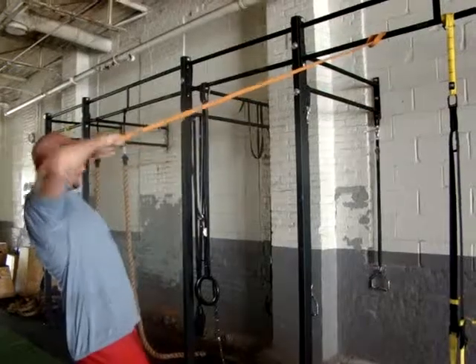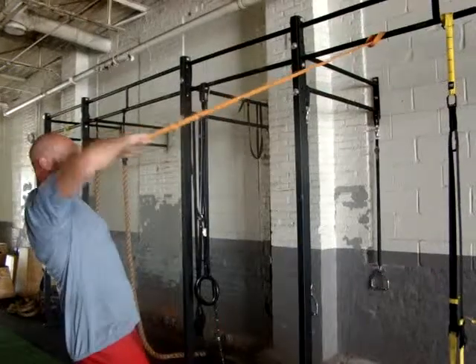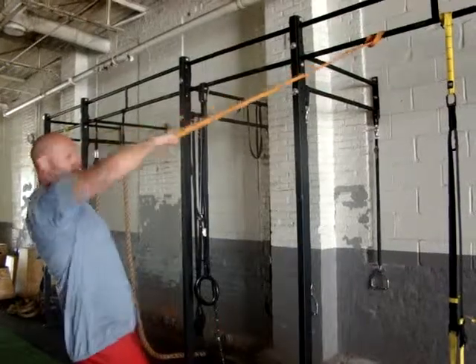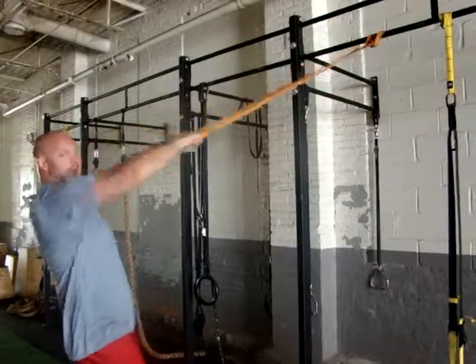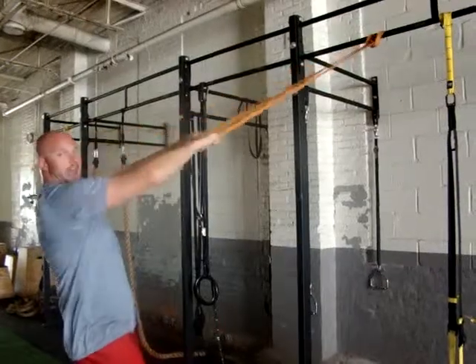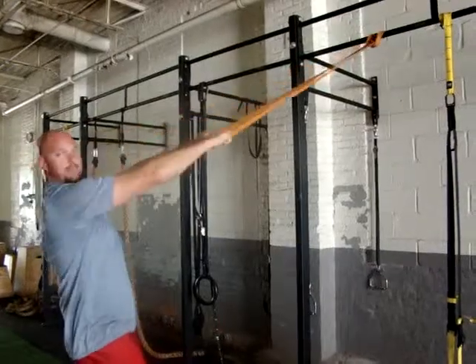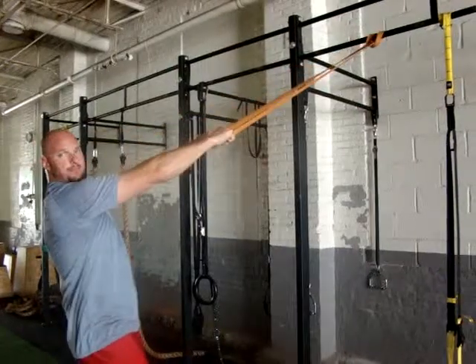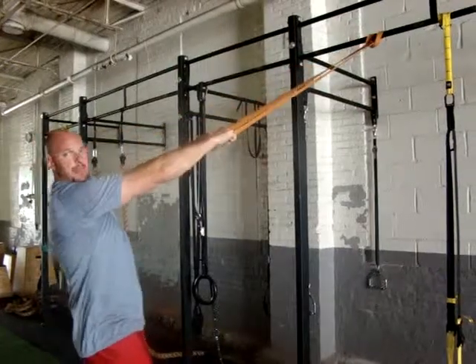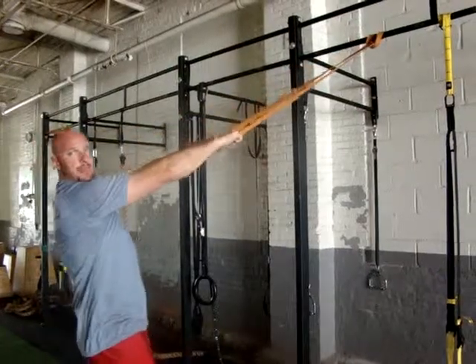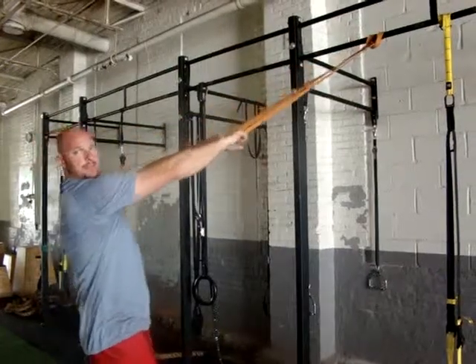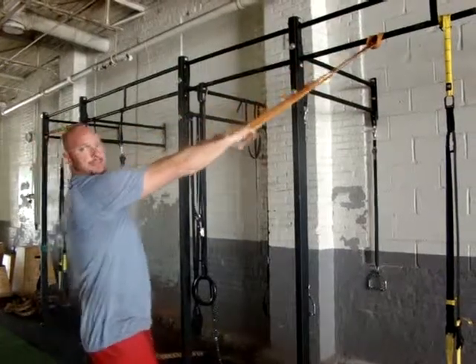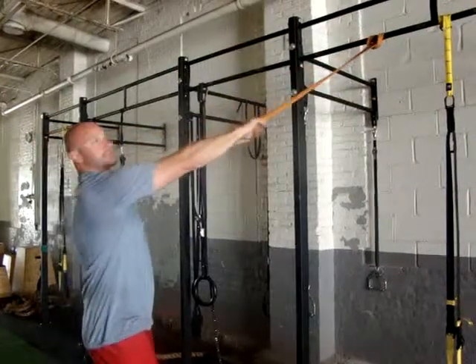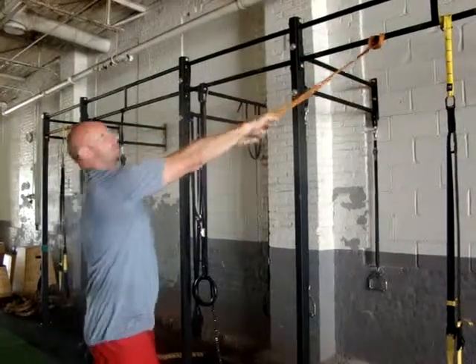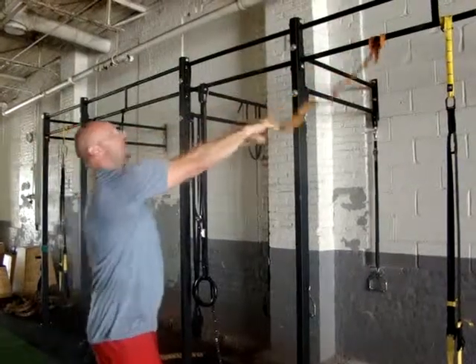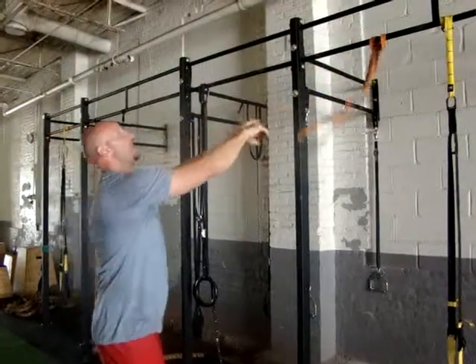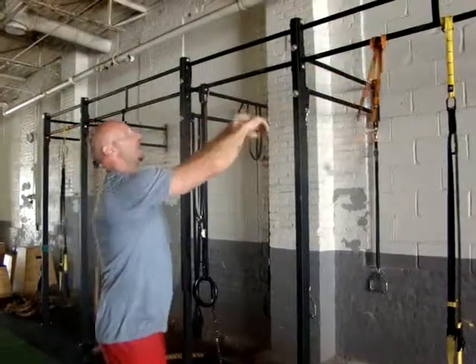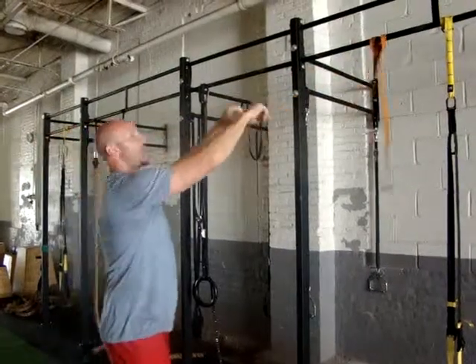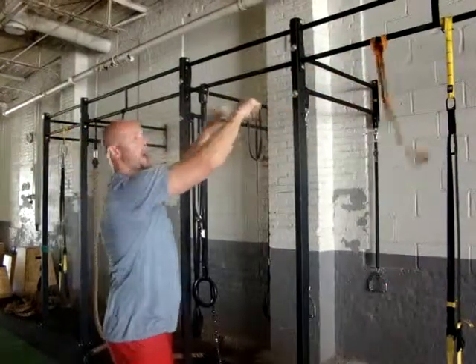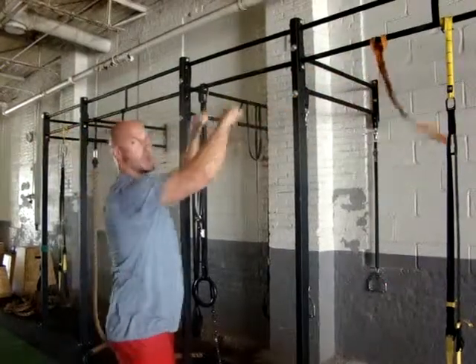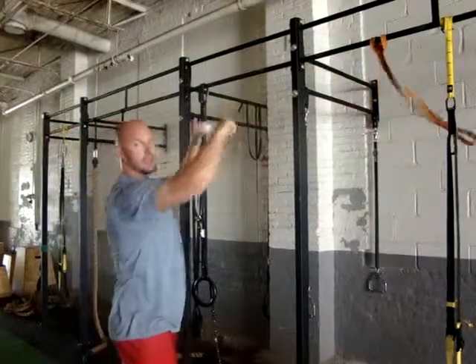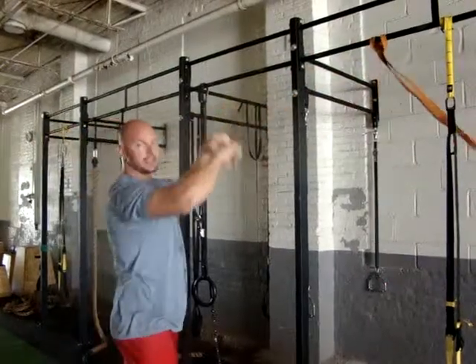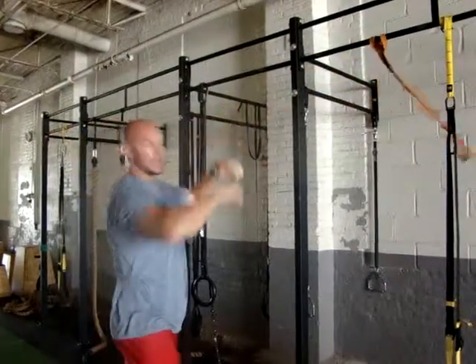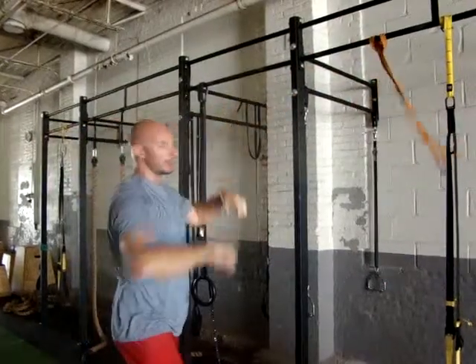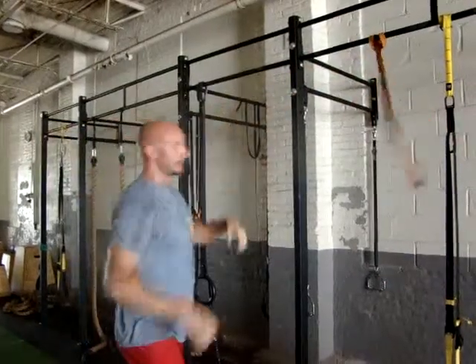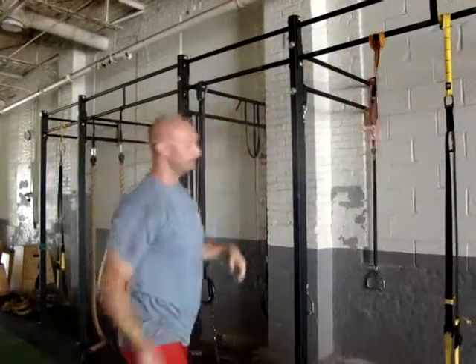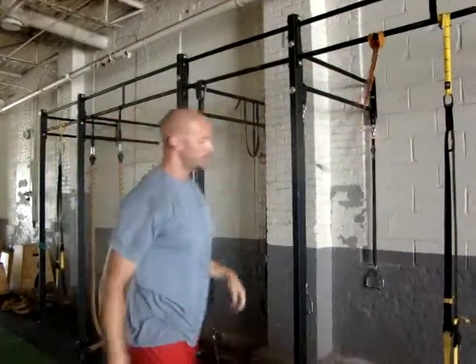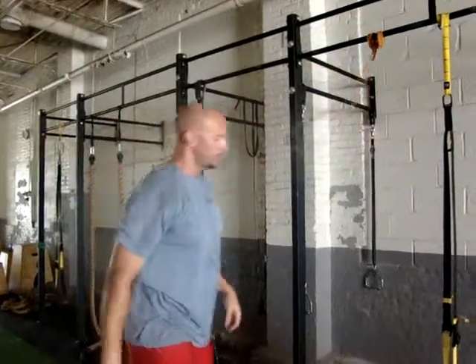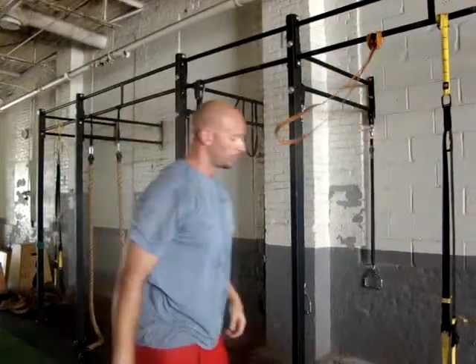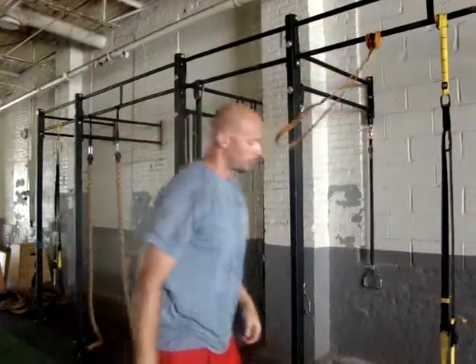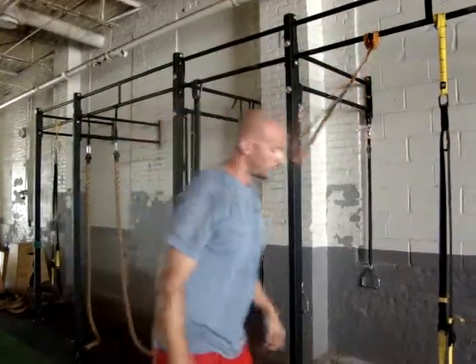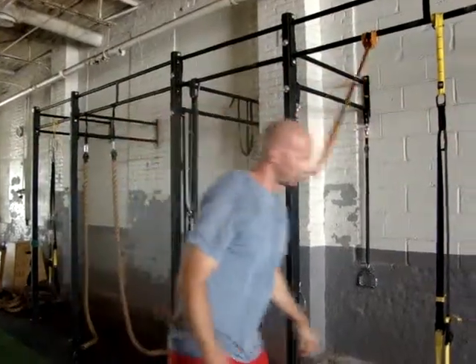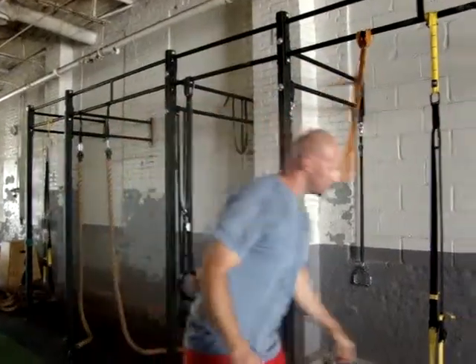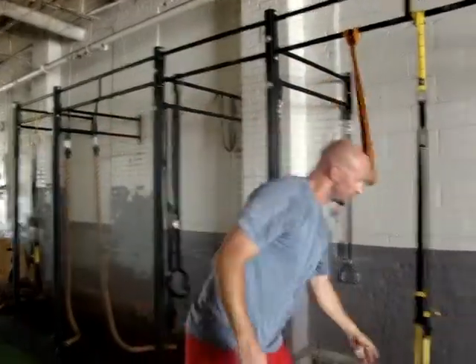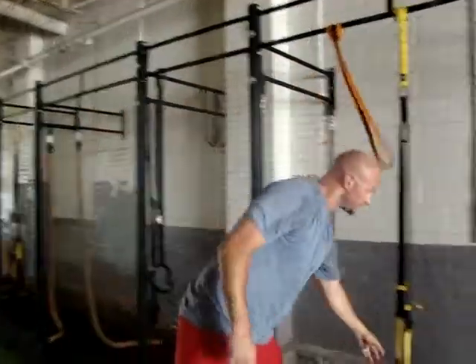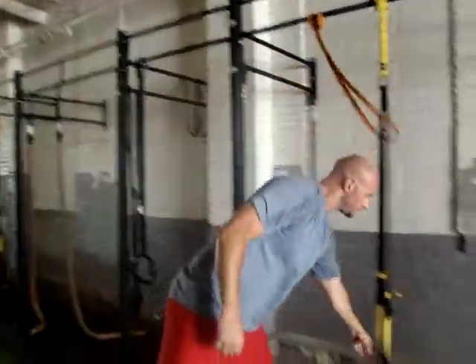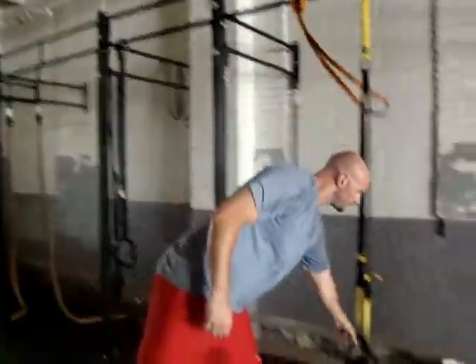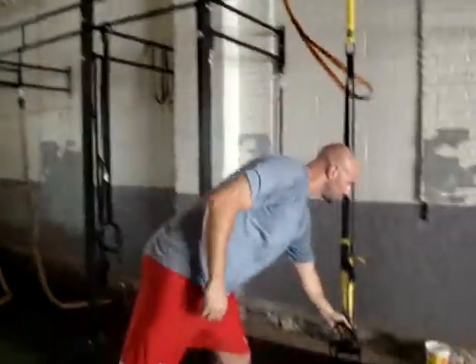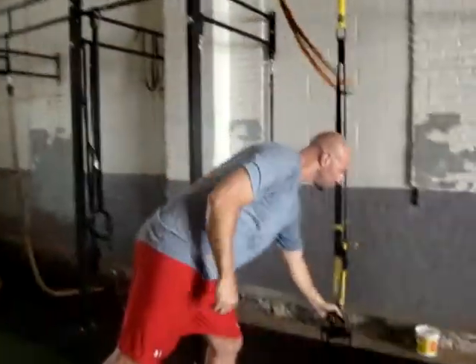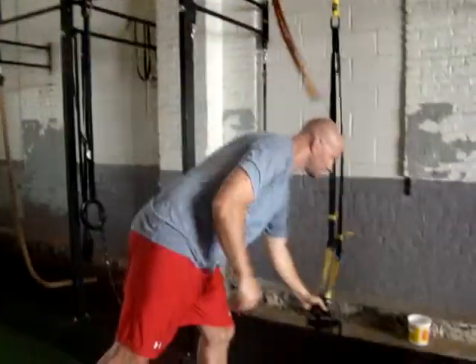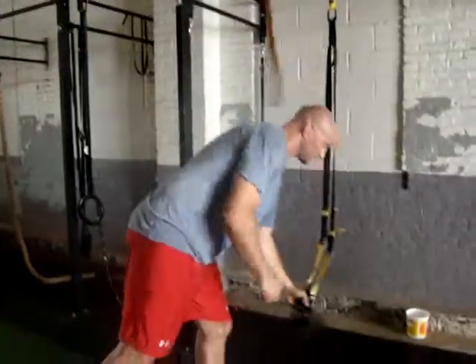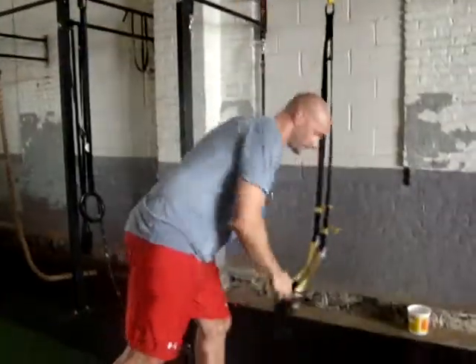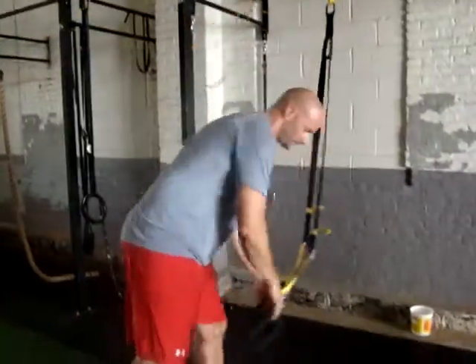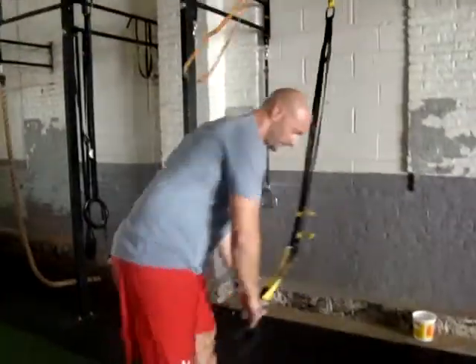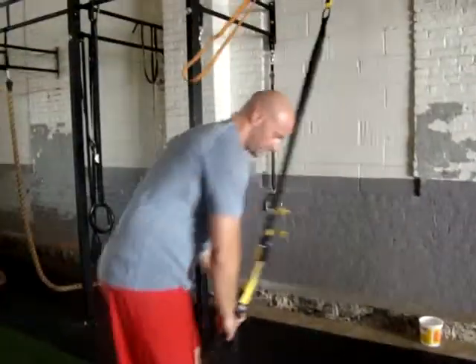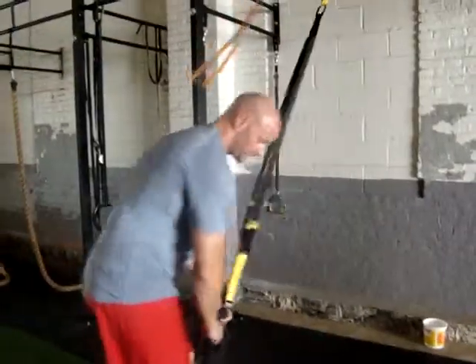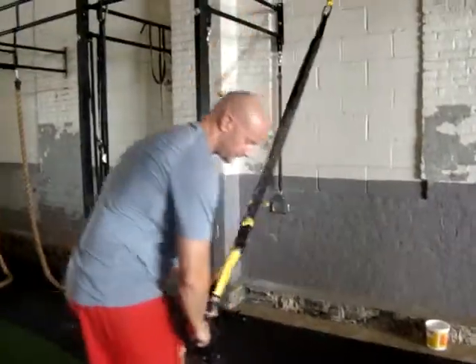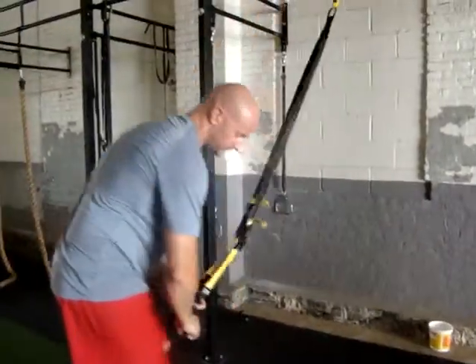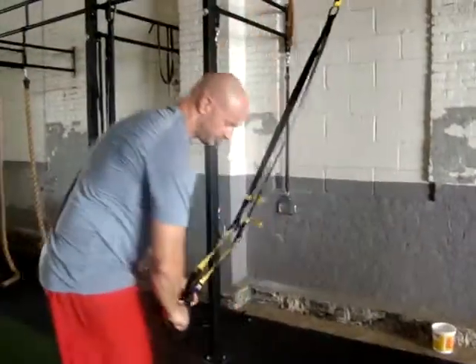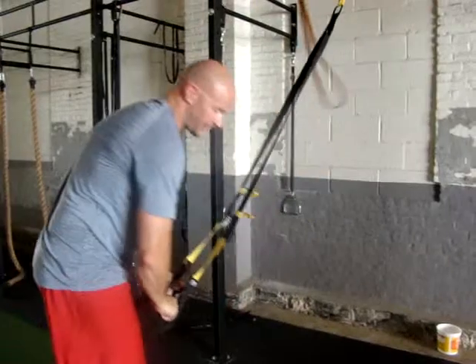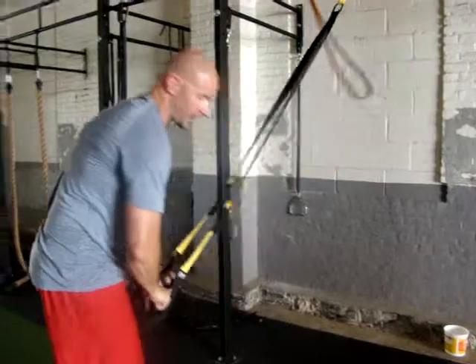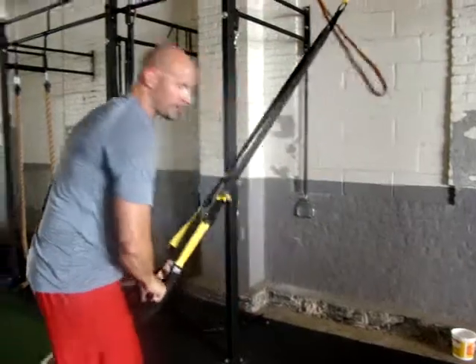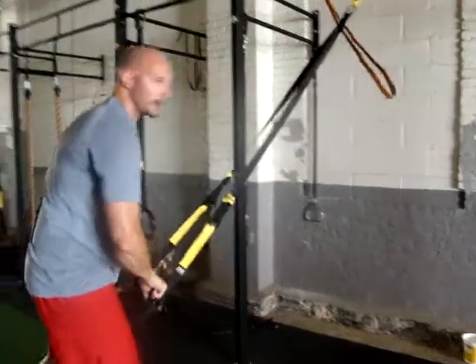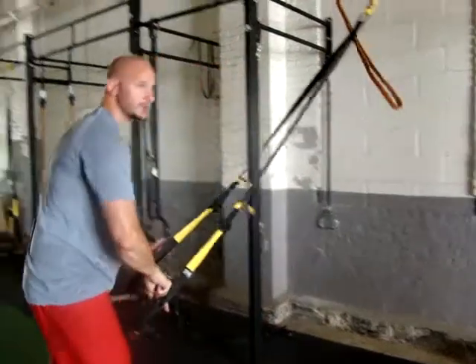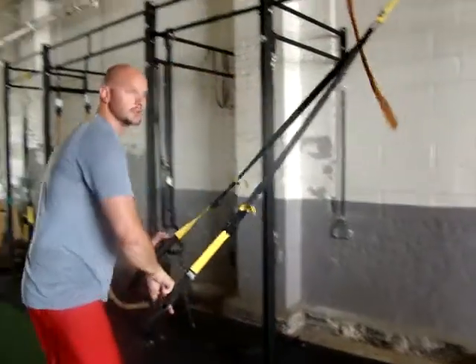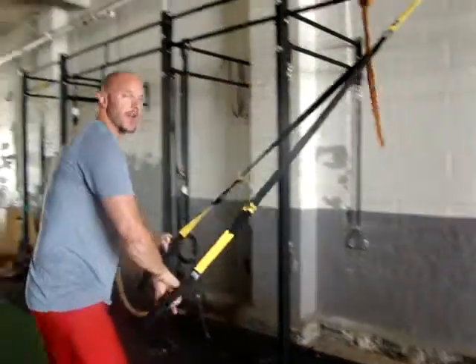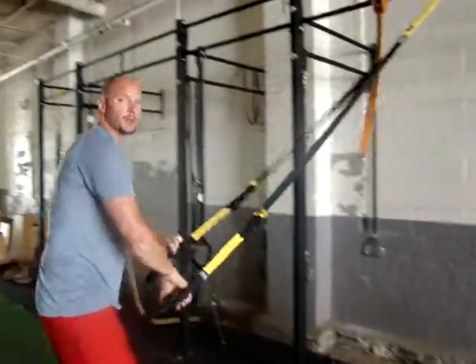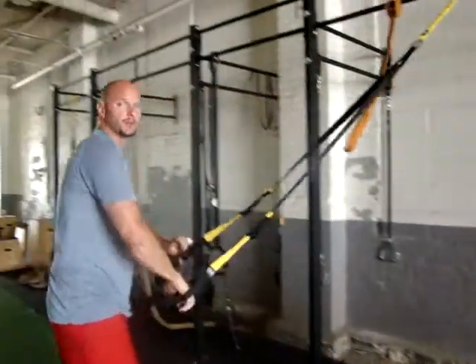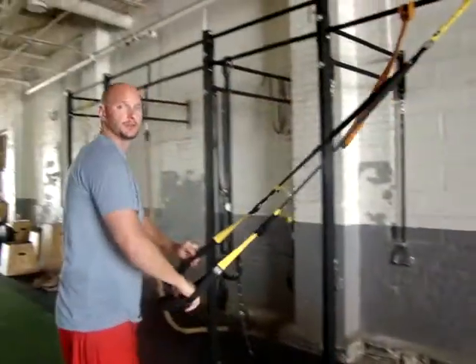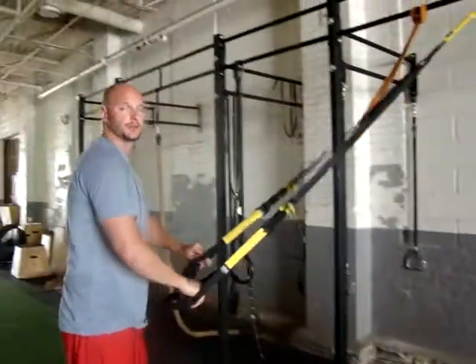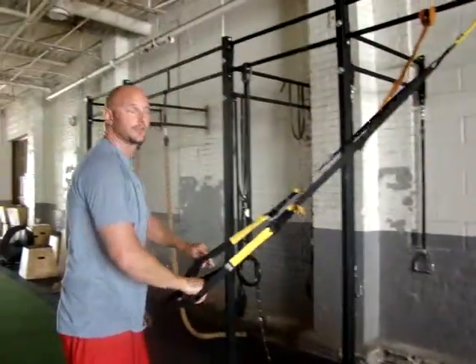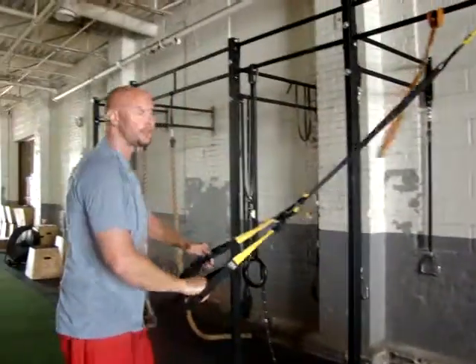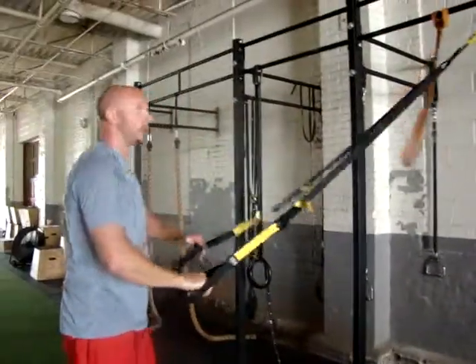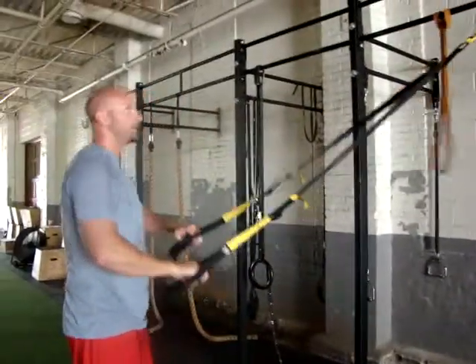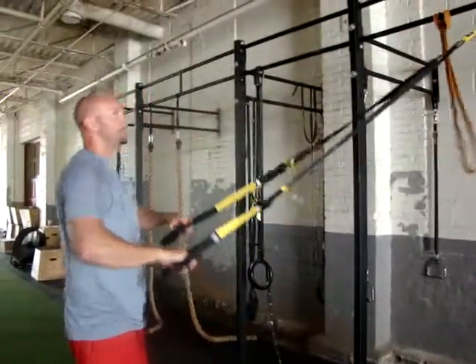Don't have bands? A high cable or TRX wraps will do the same.